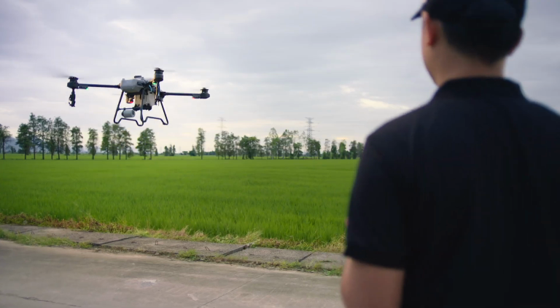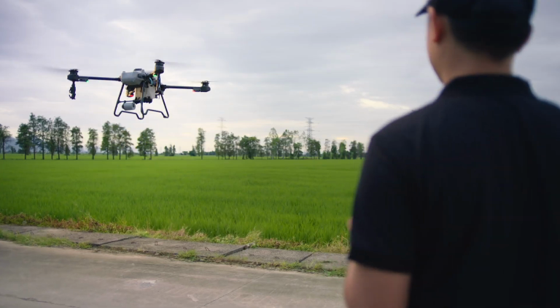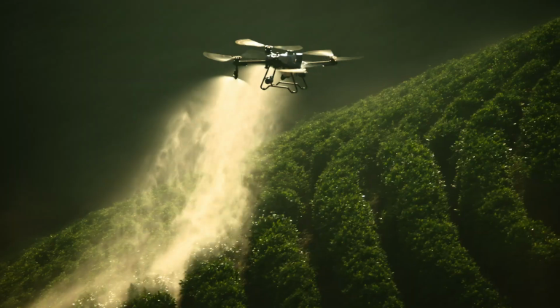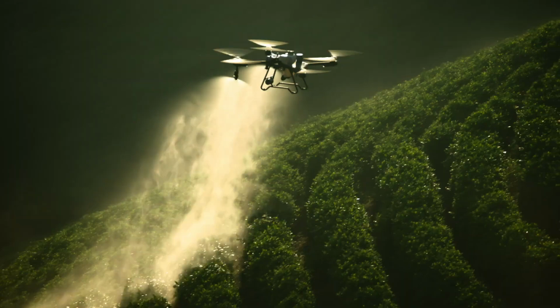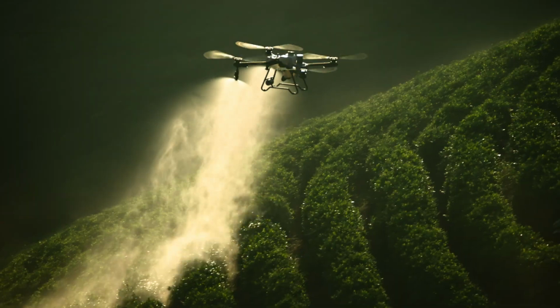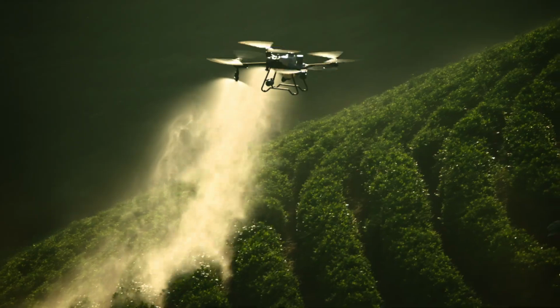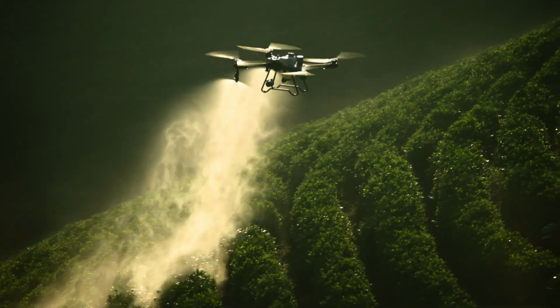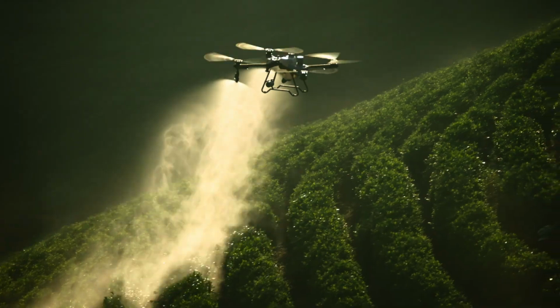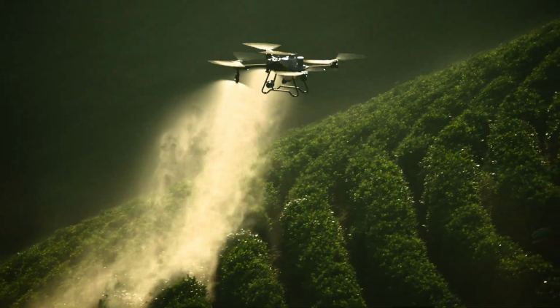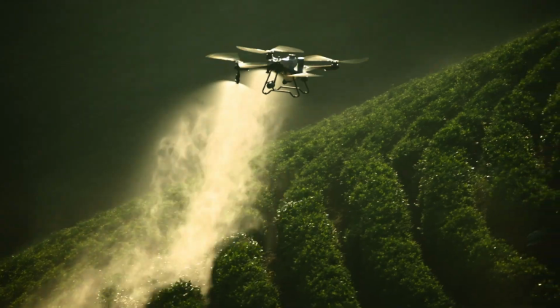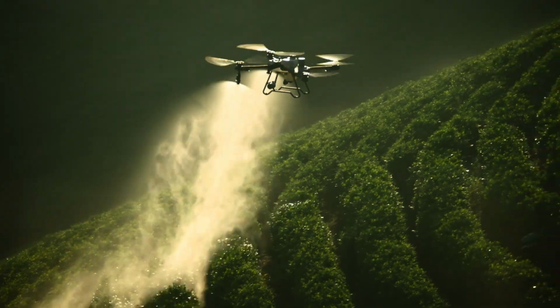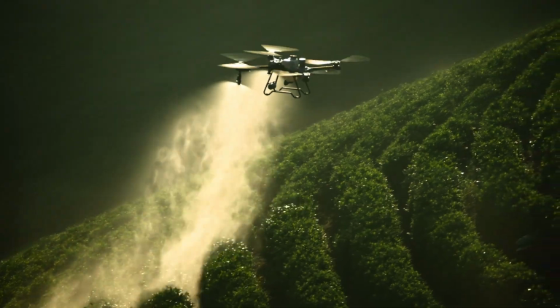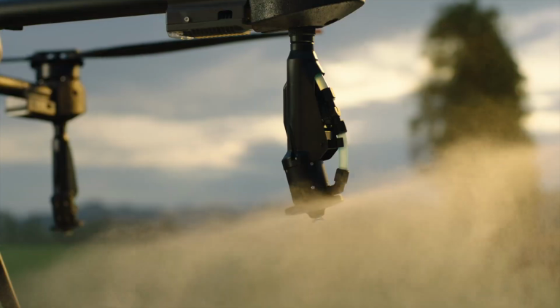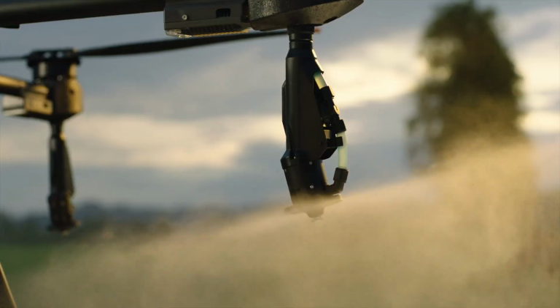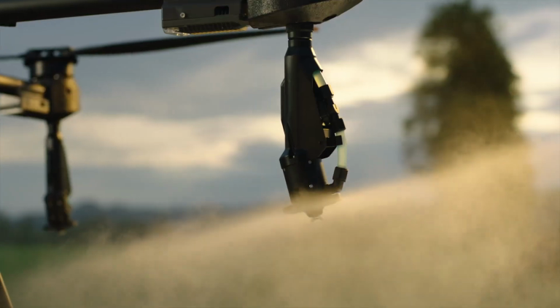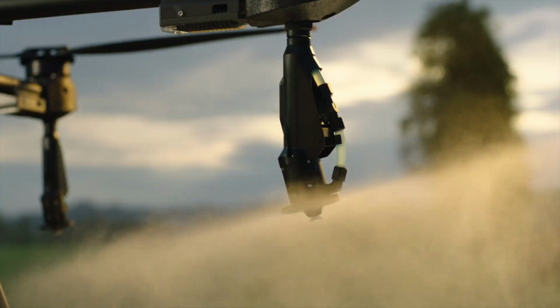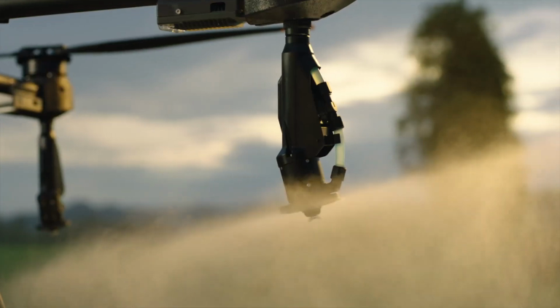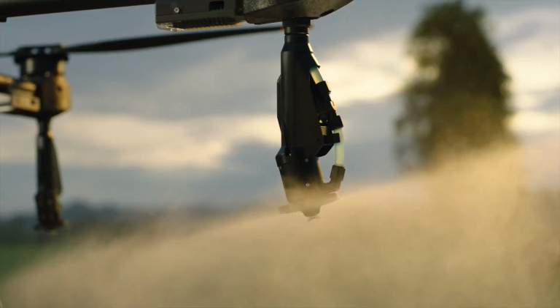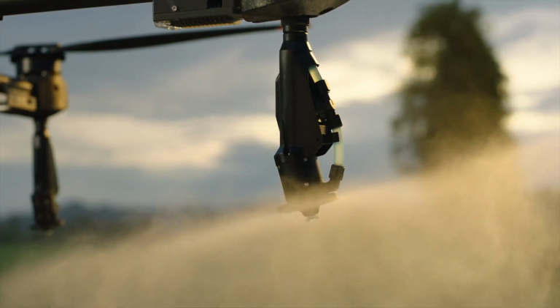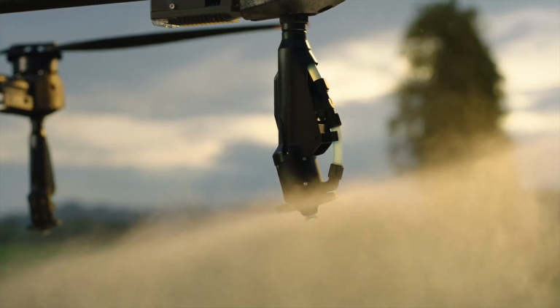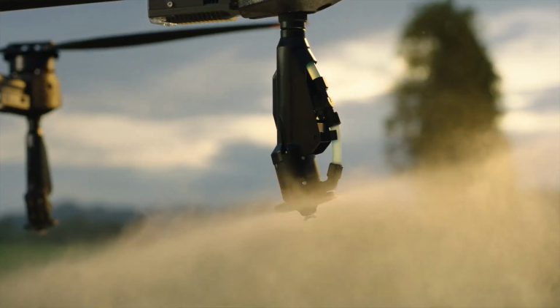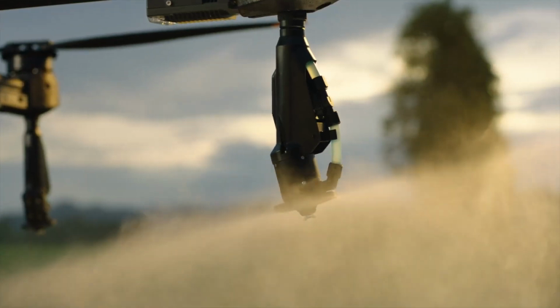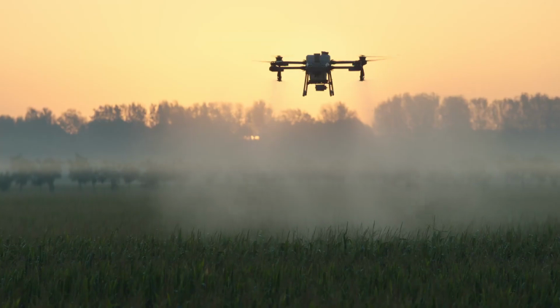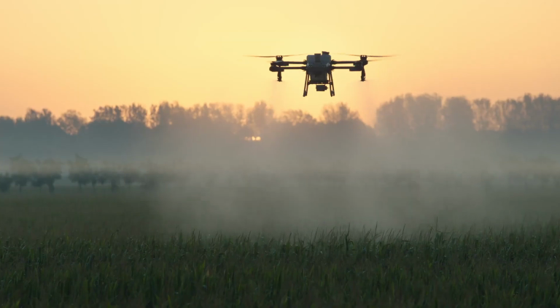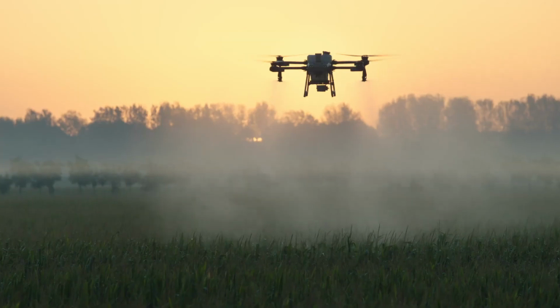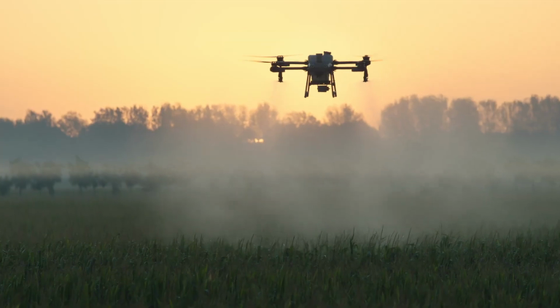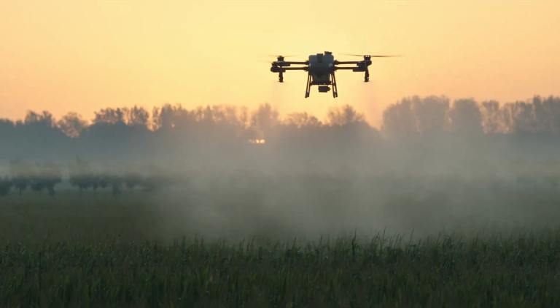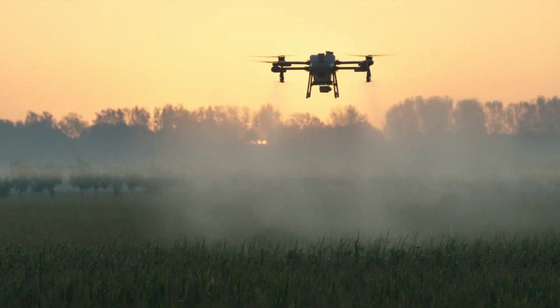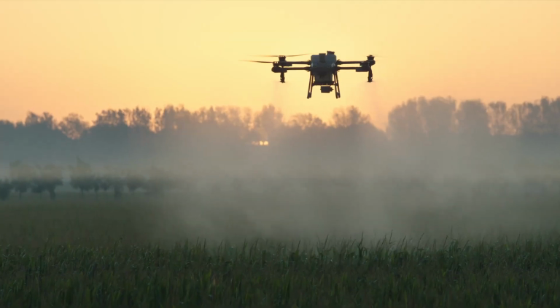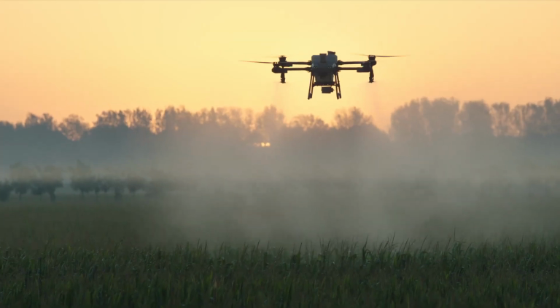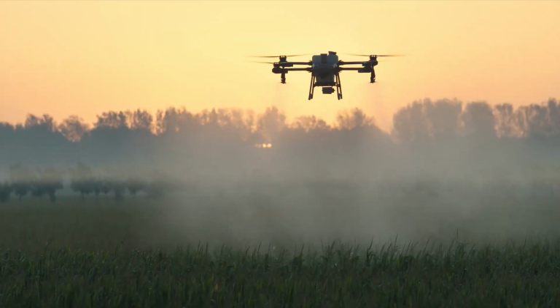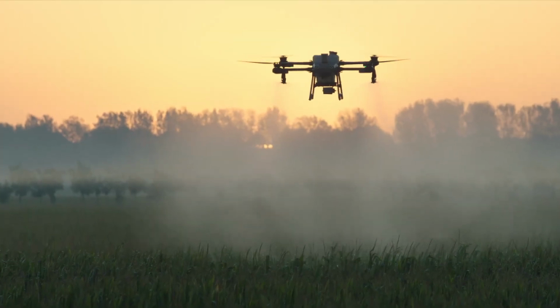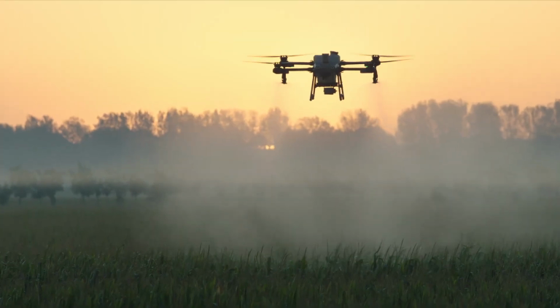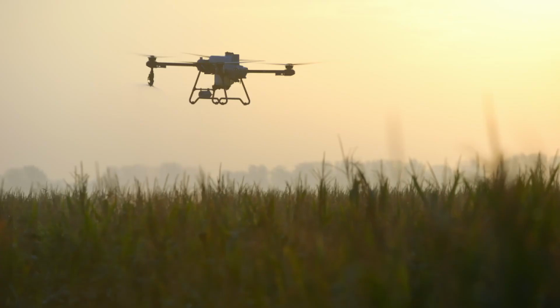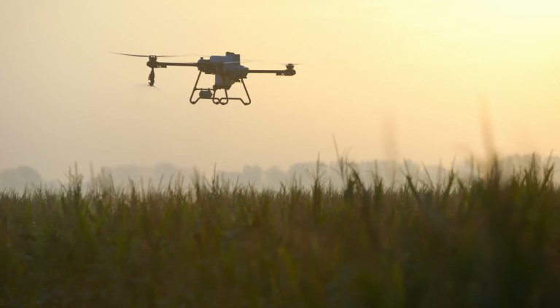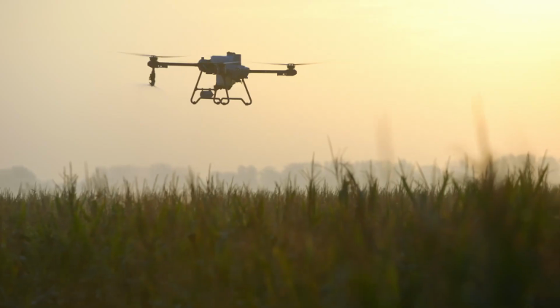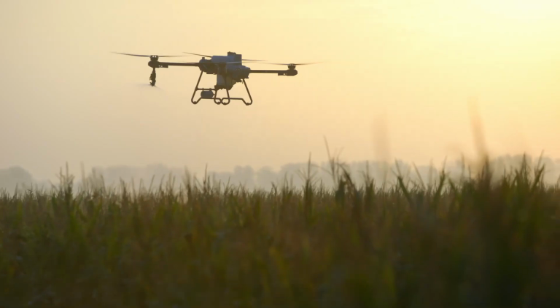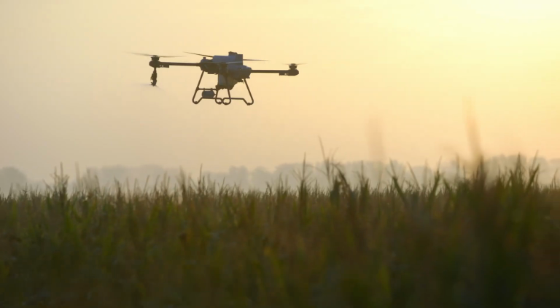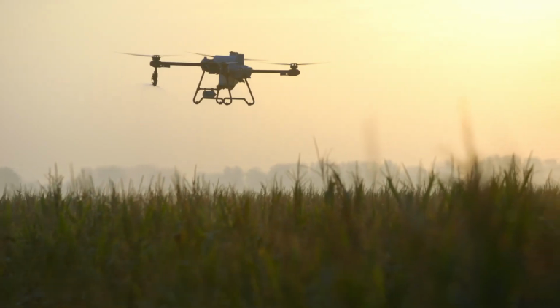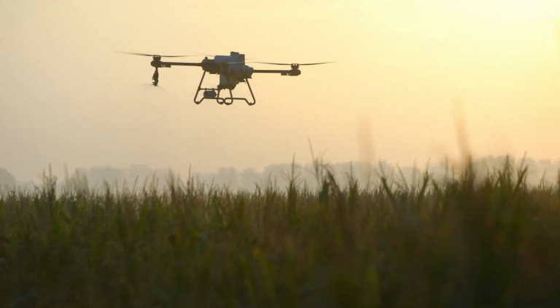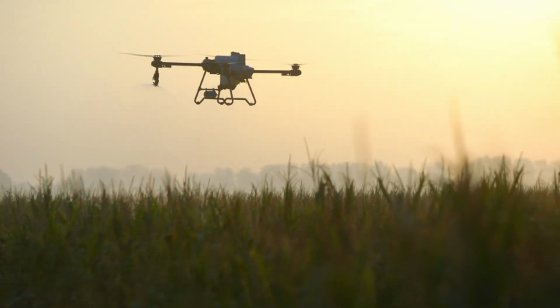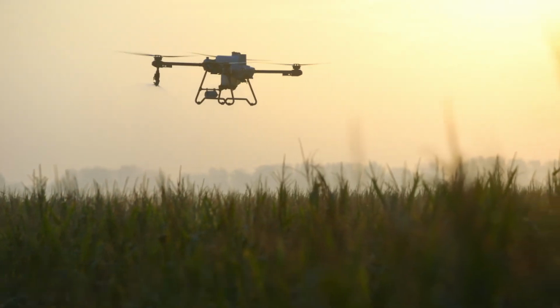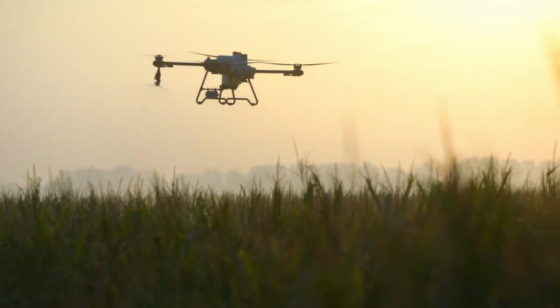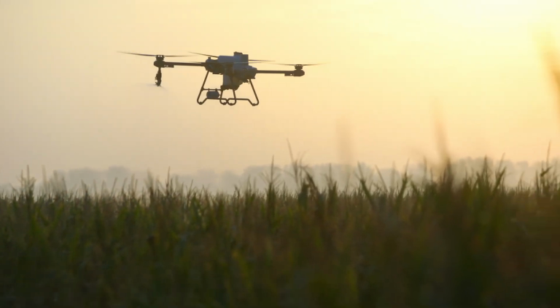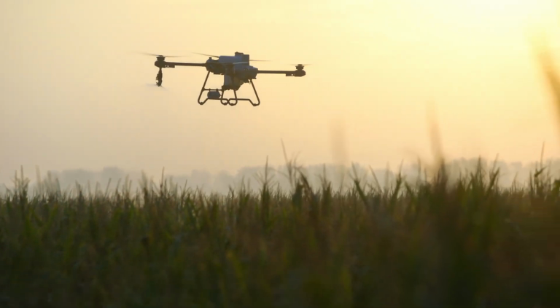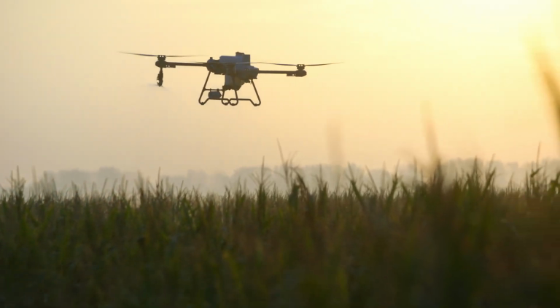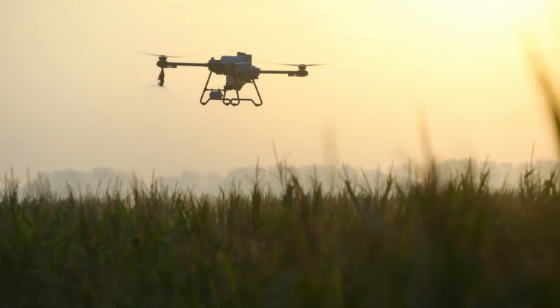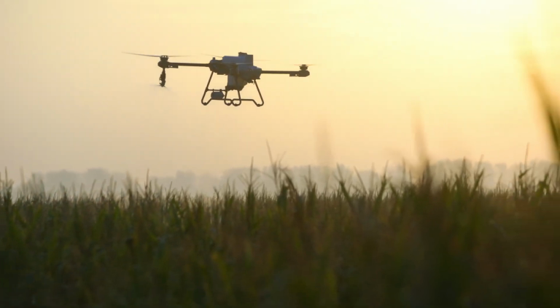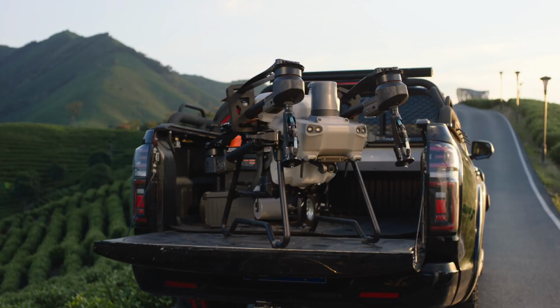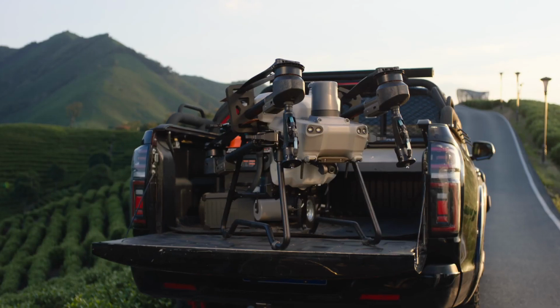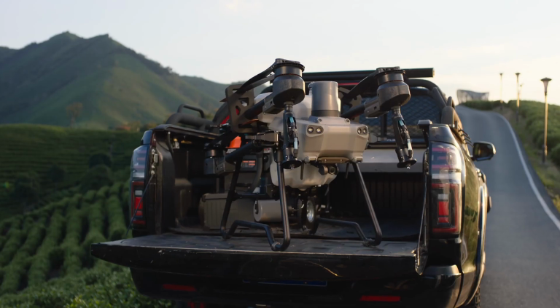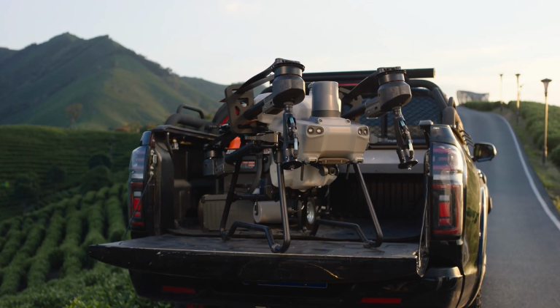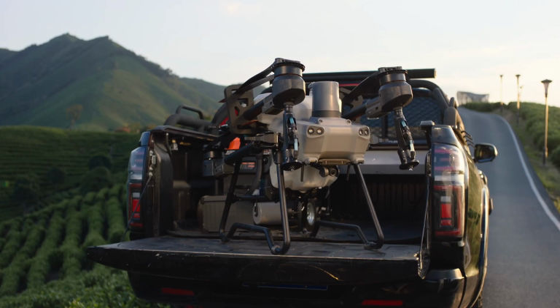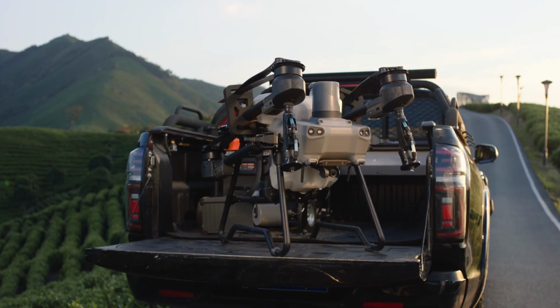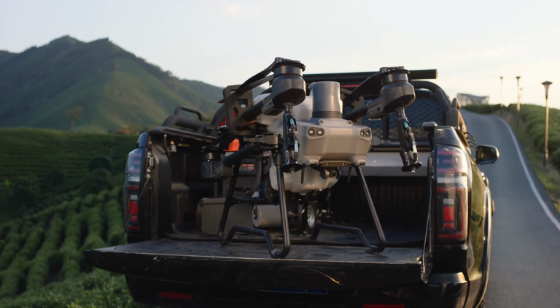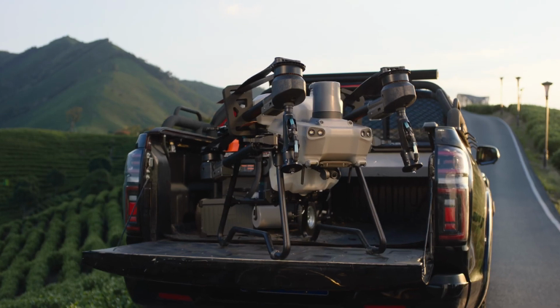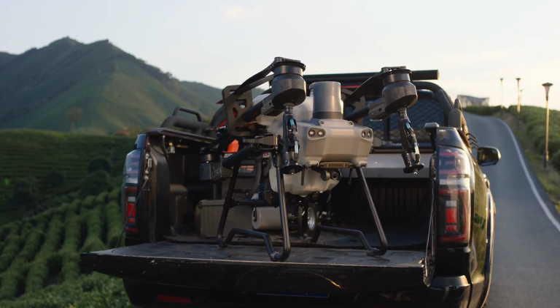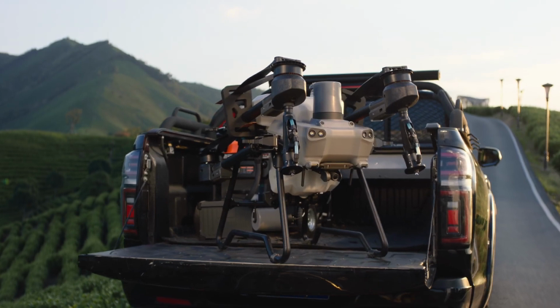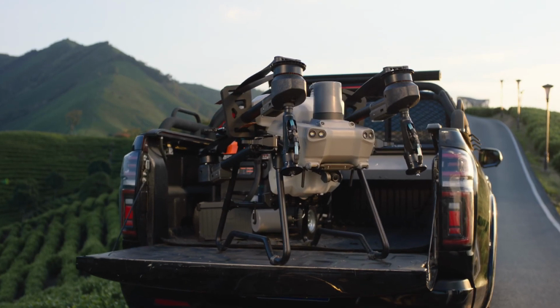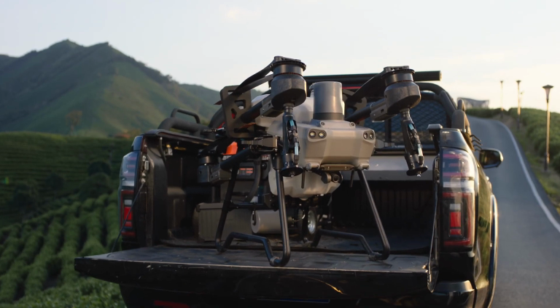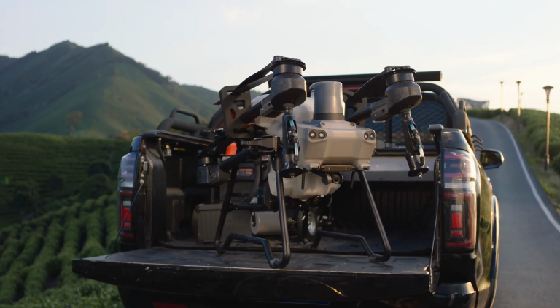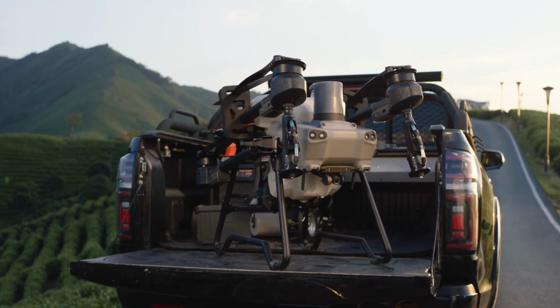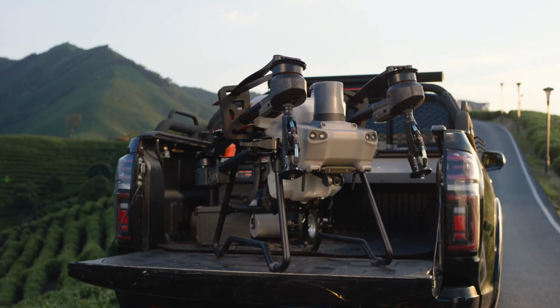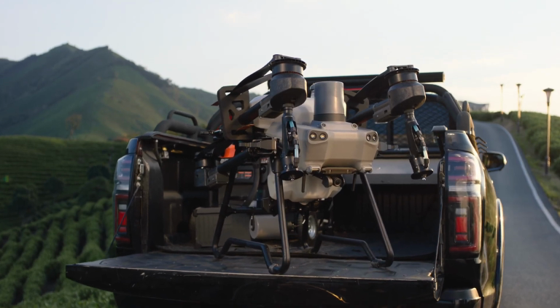Light. Portable. Smart. This is the brand new DJI Agras T25.